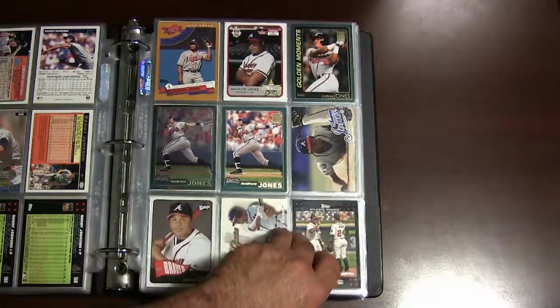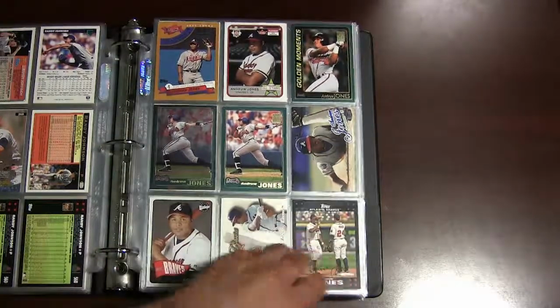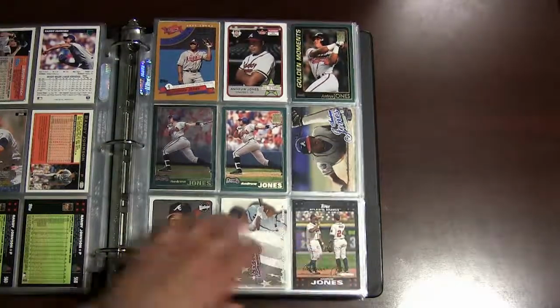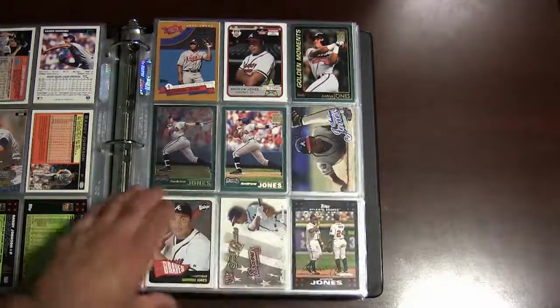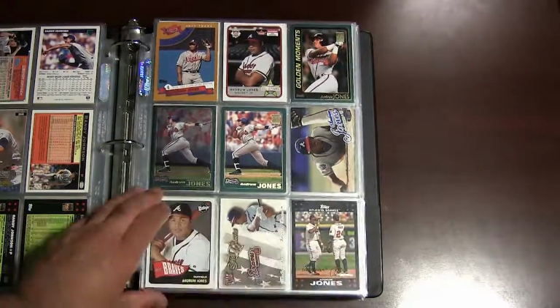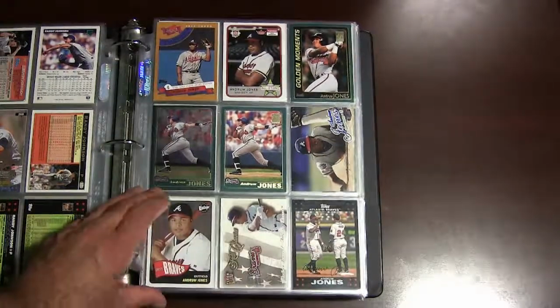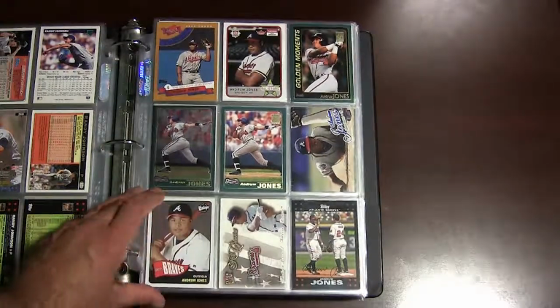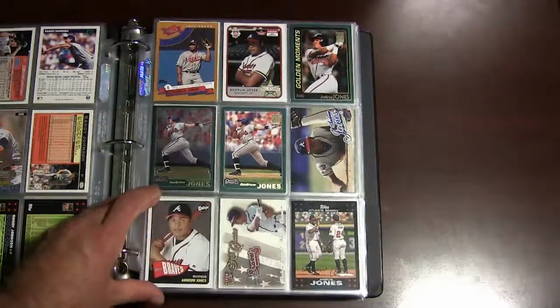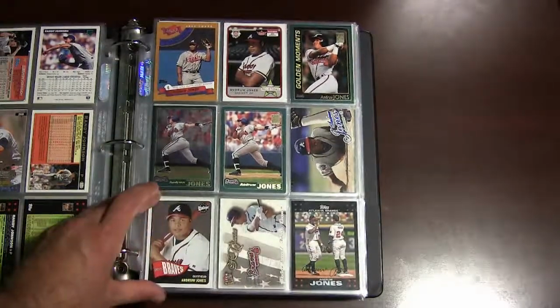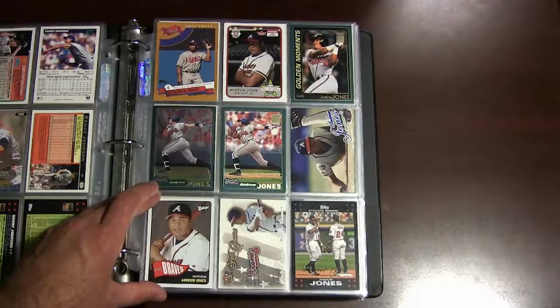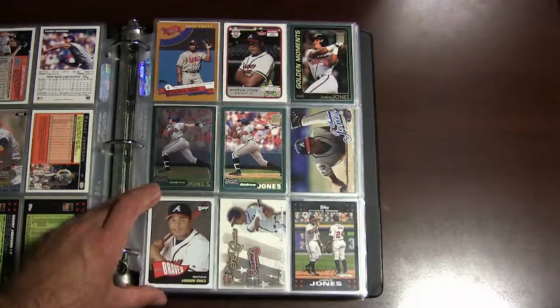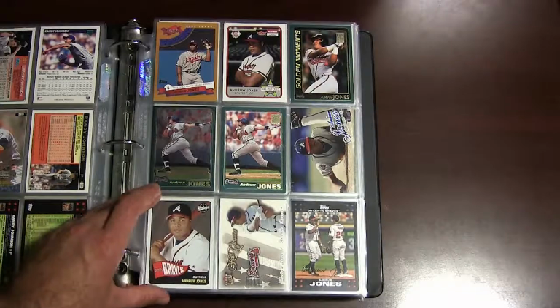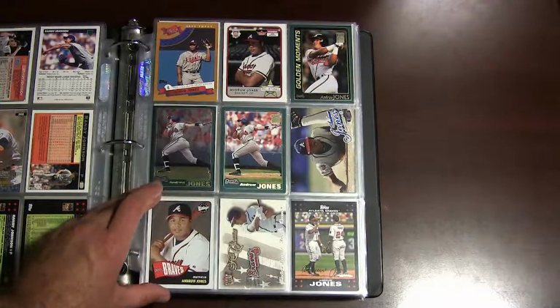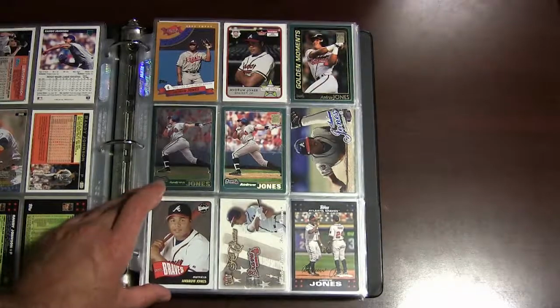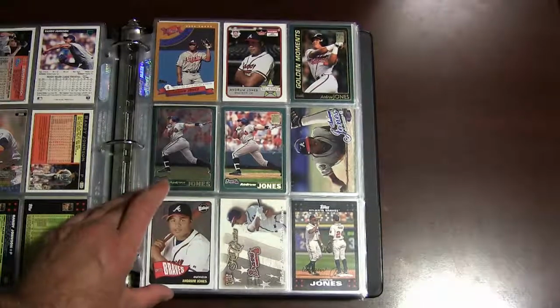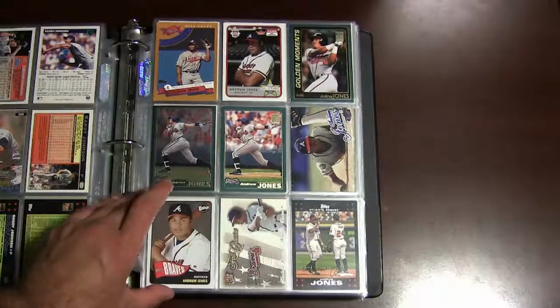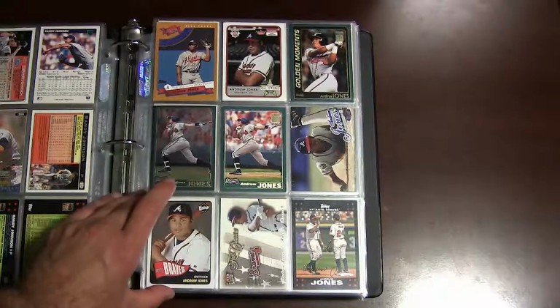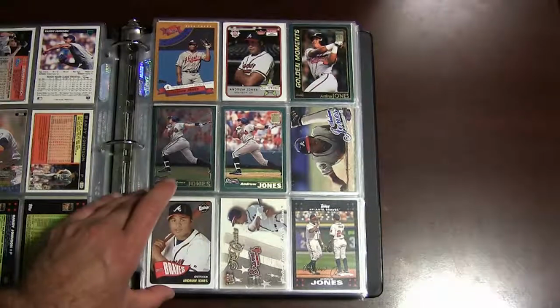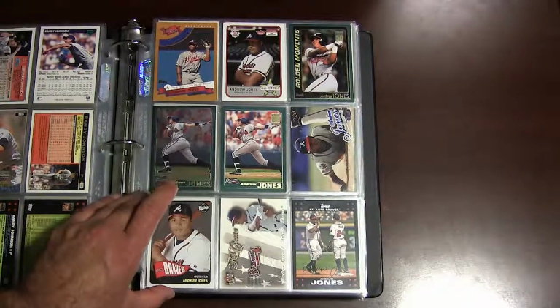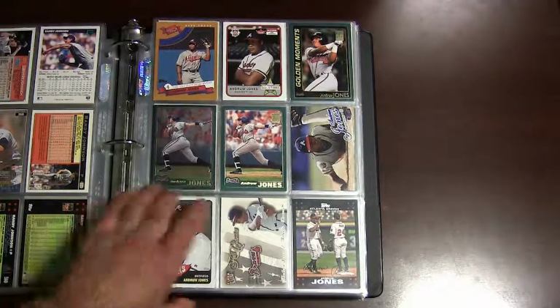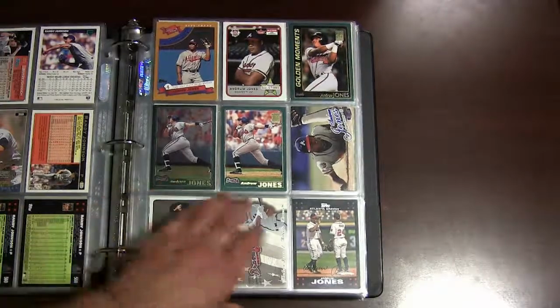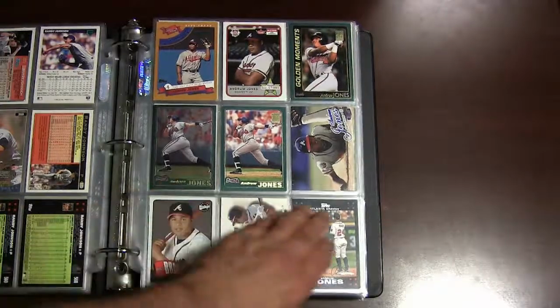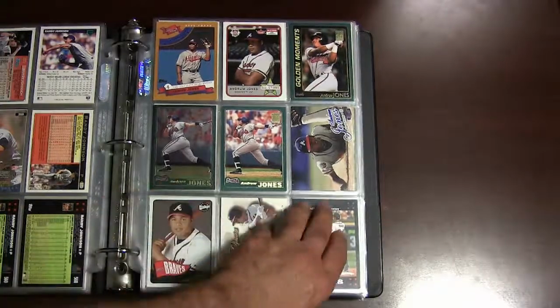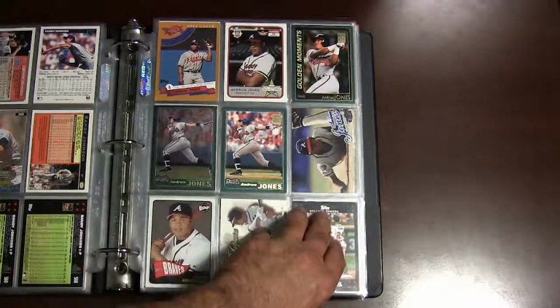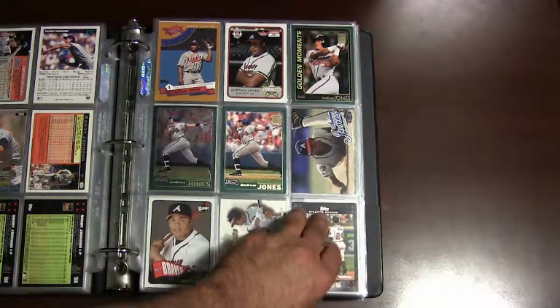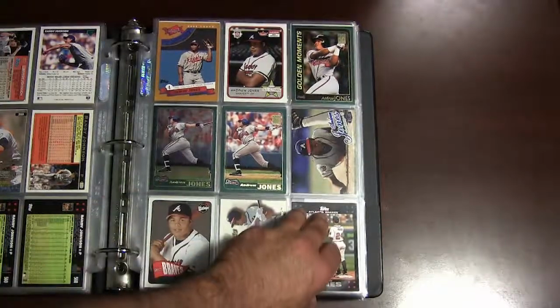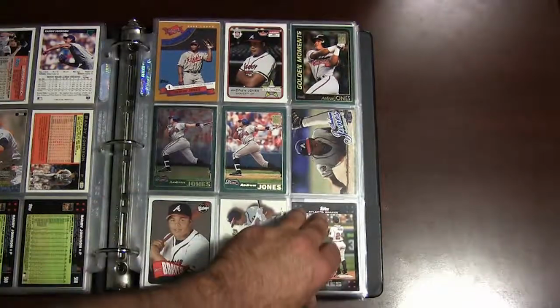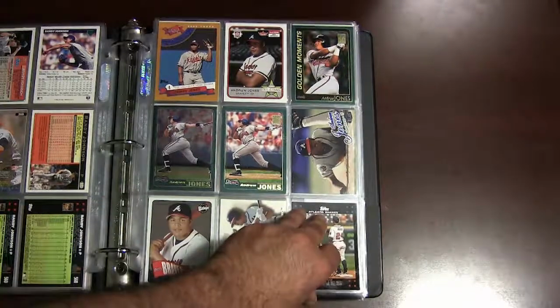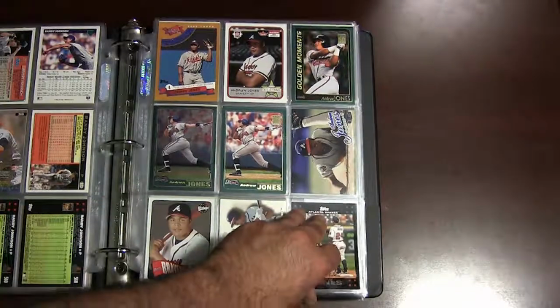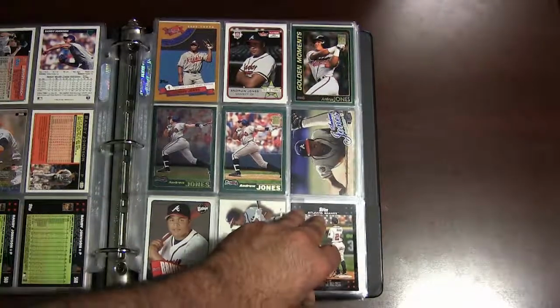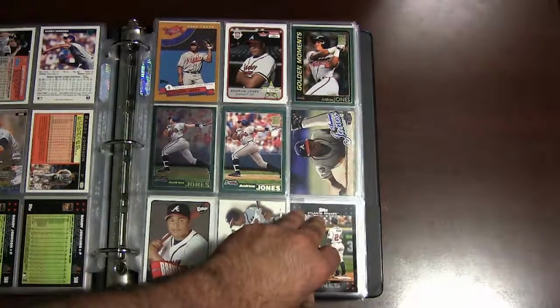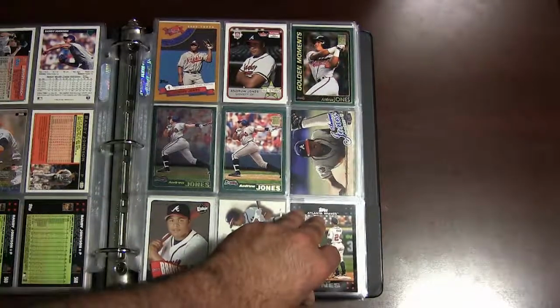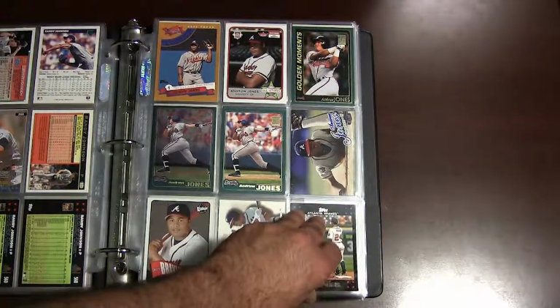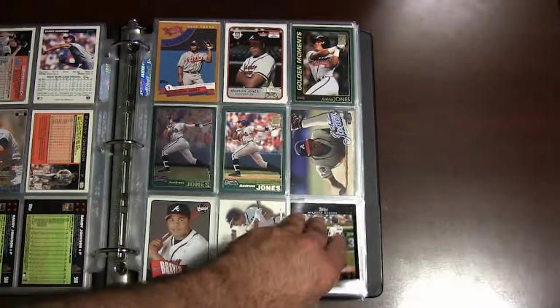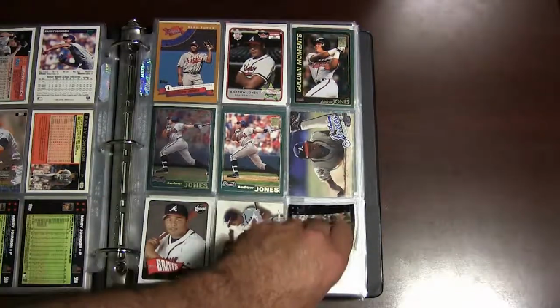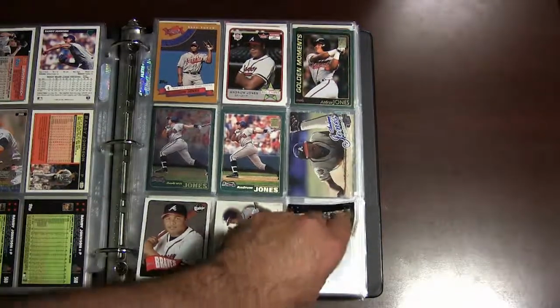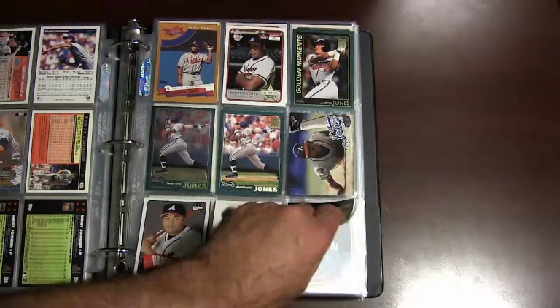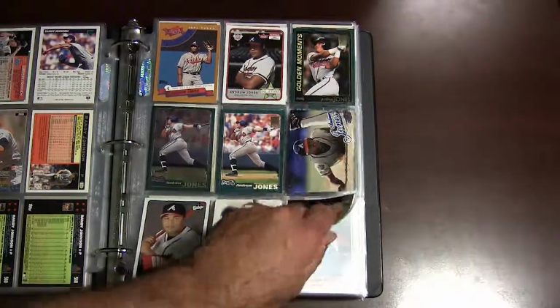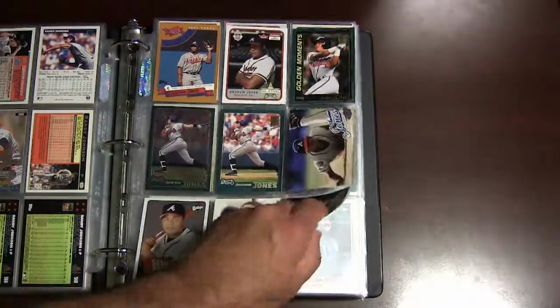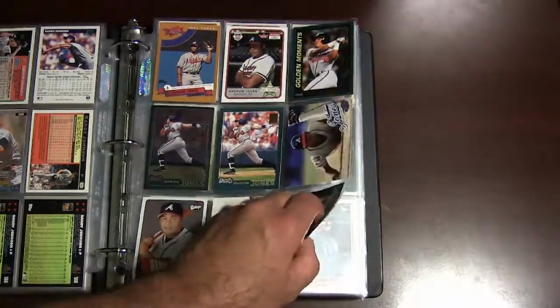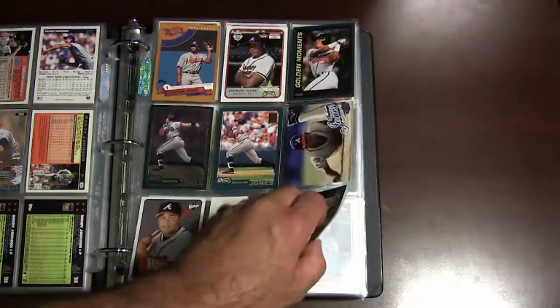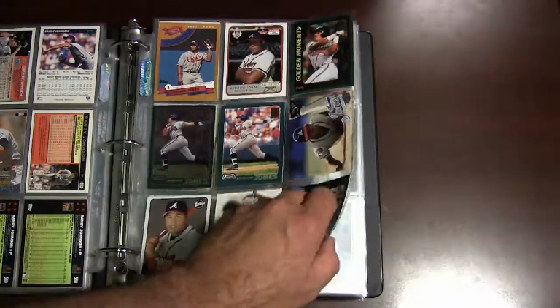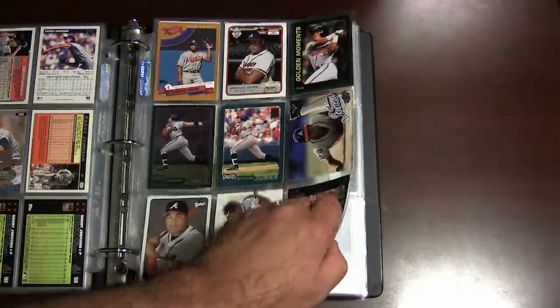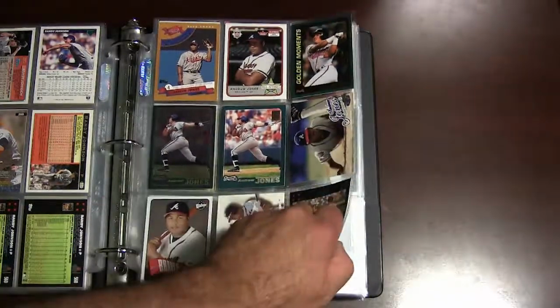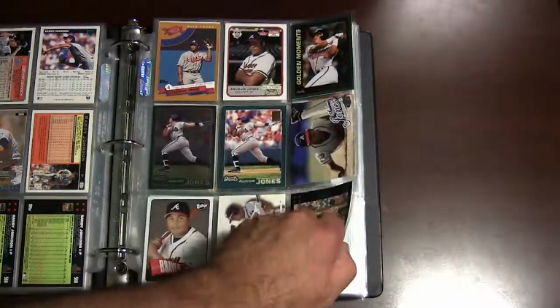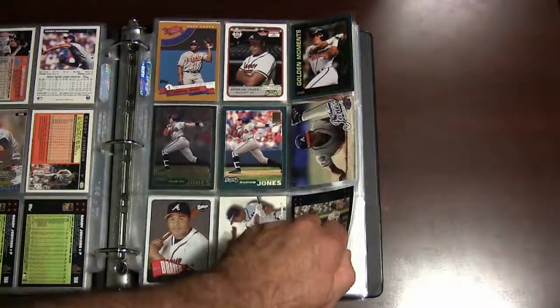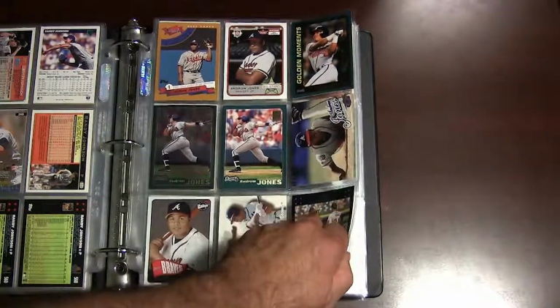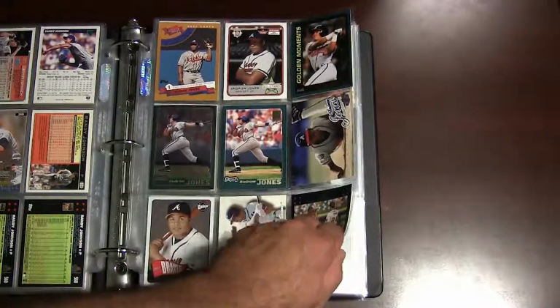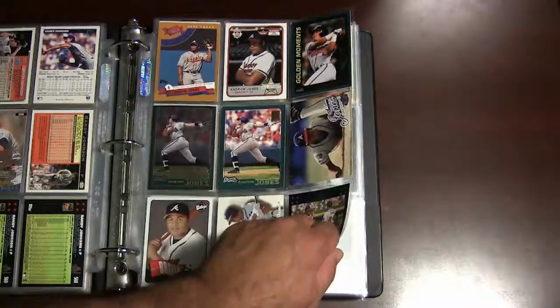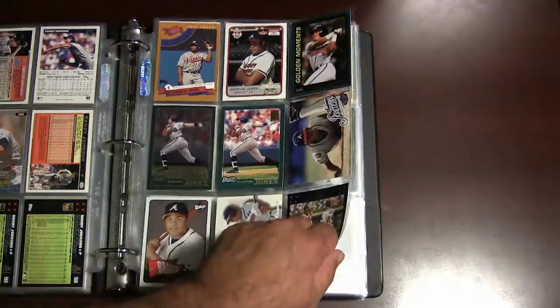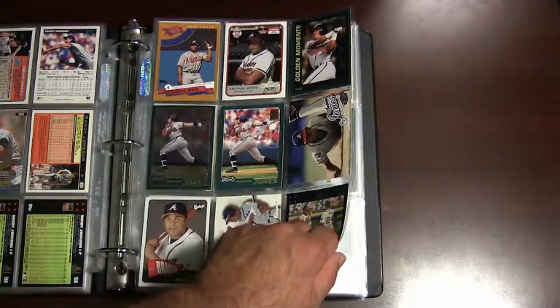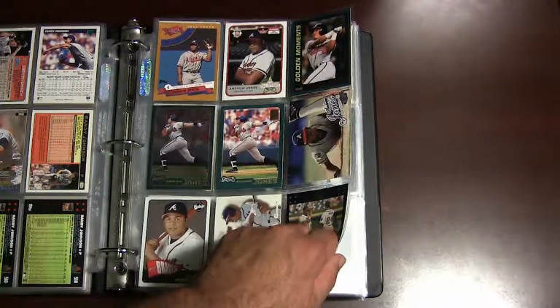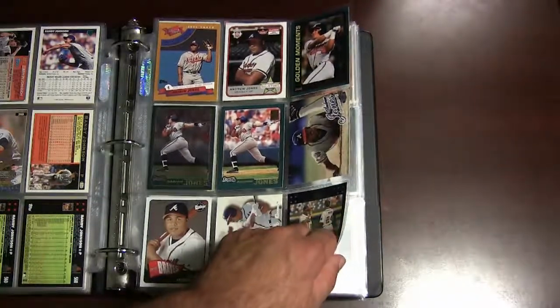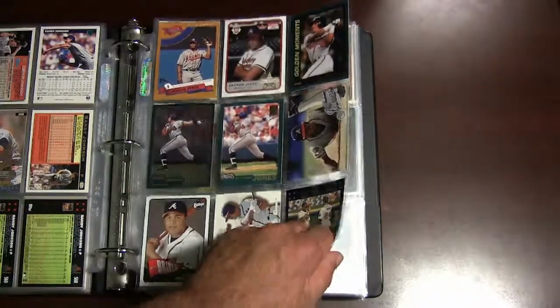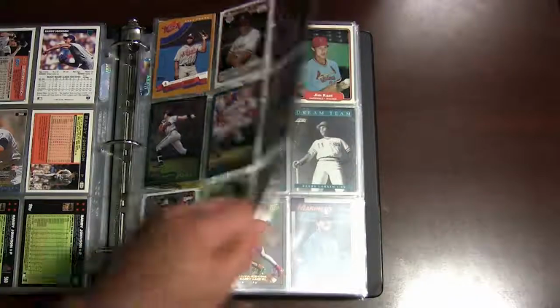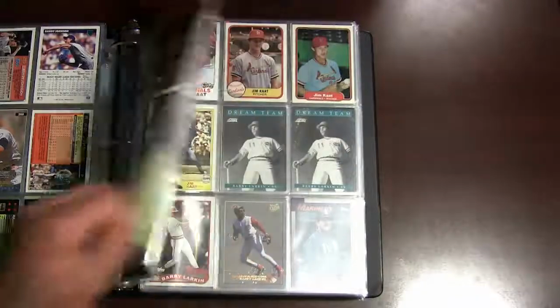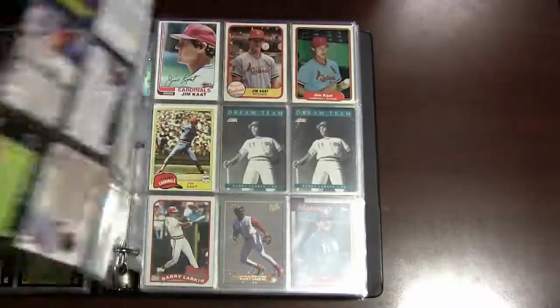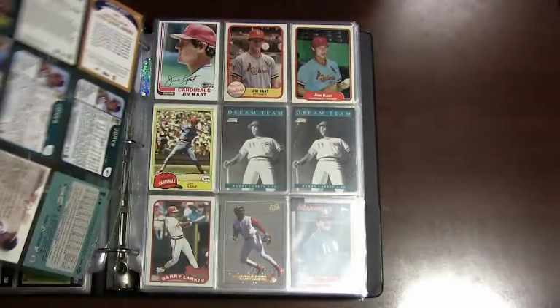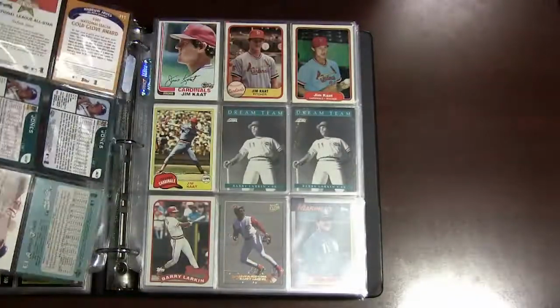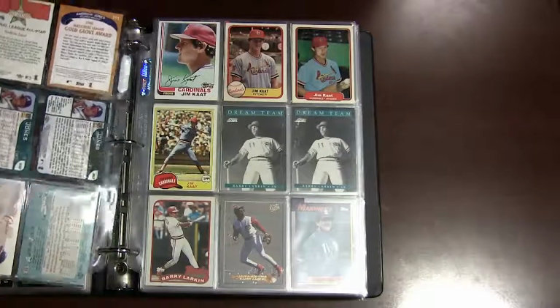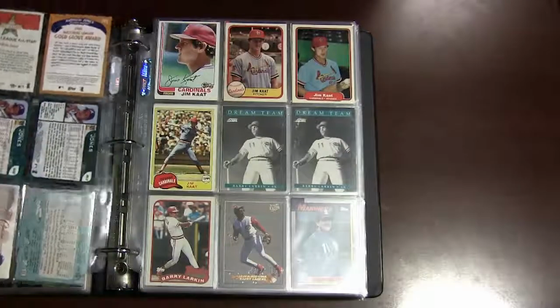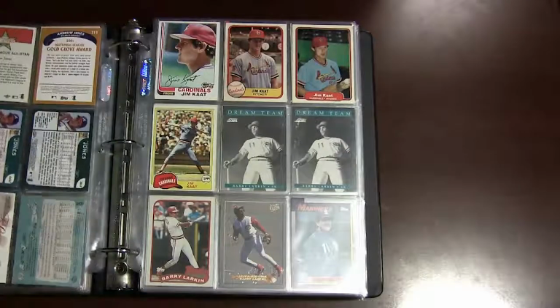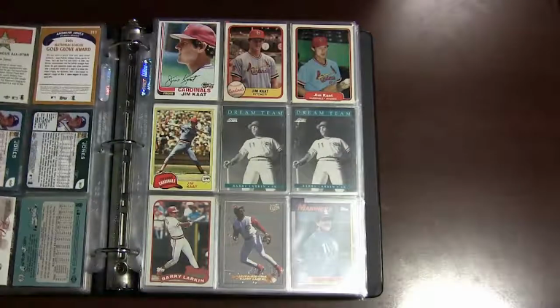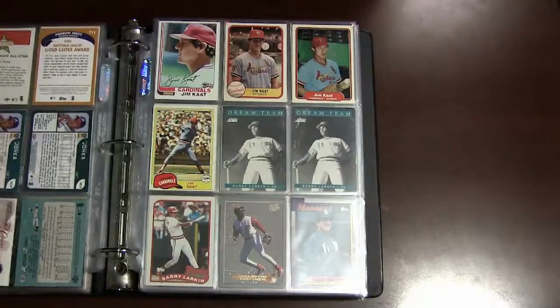On to Andruw Jones, who probably is a borderline Hall of Famer. He had some great years — I think he's got over 400 home runs for his career. One of the best center fielders I've ever seen play the game.